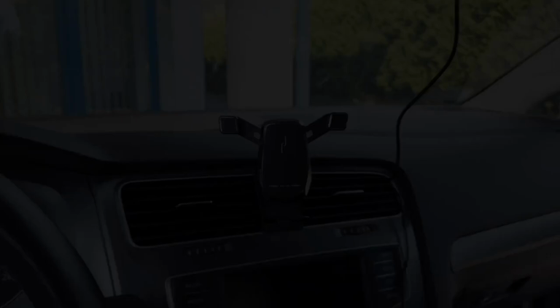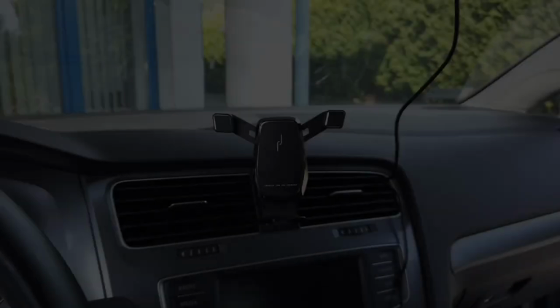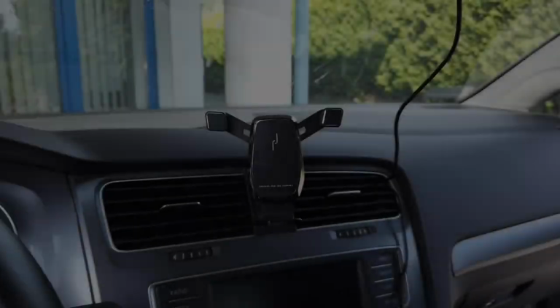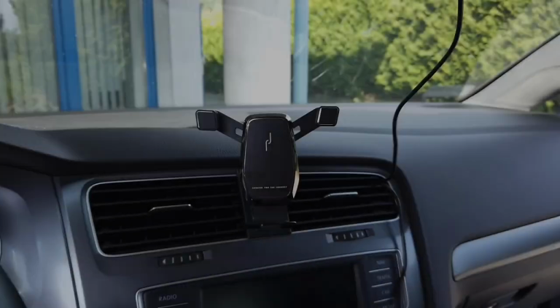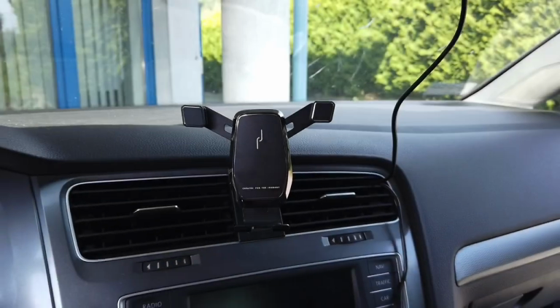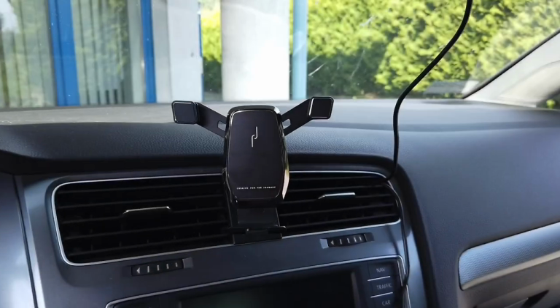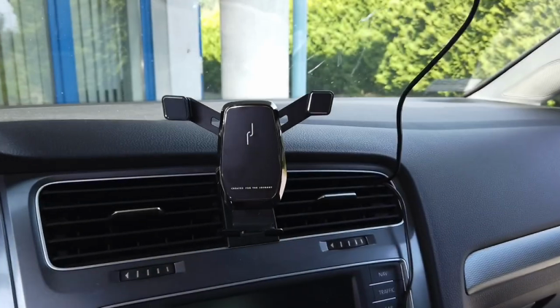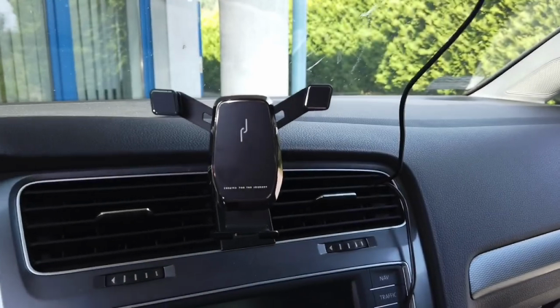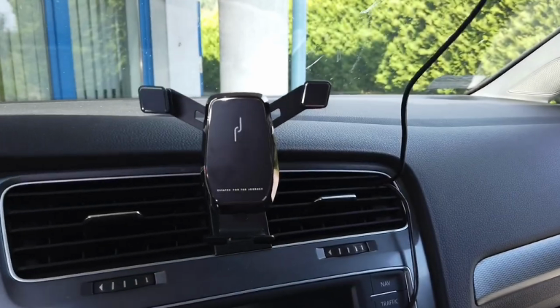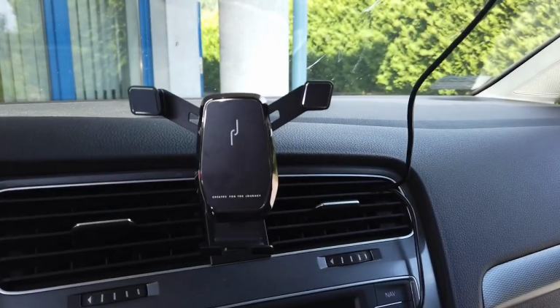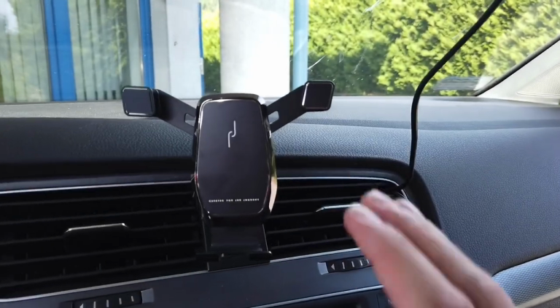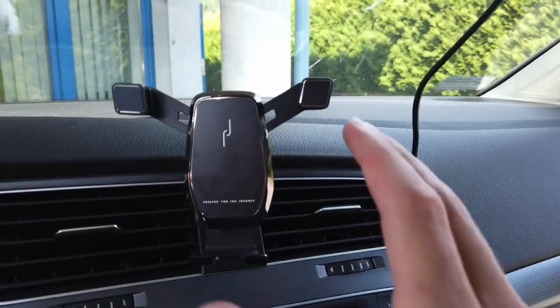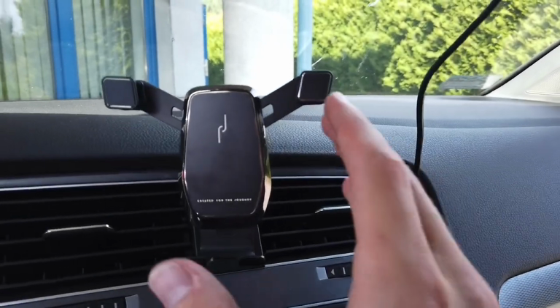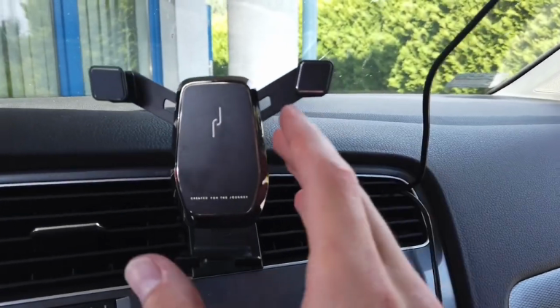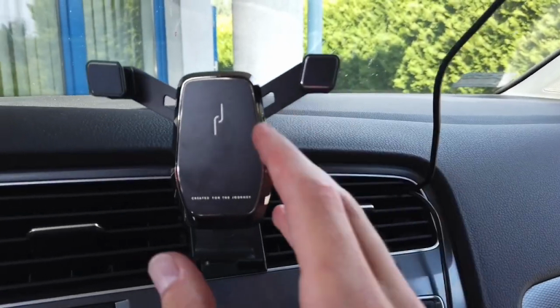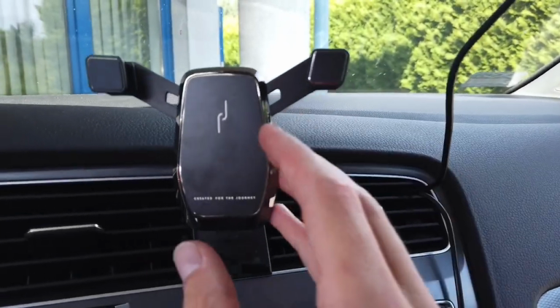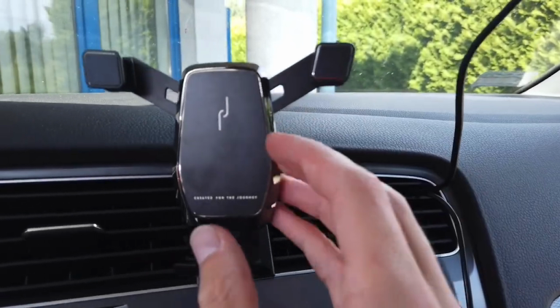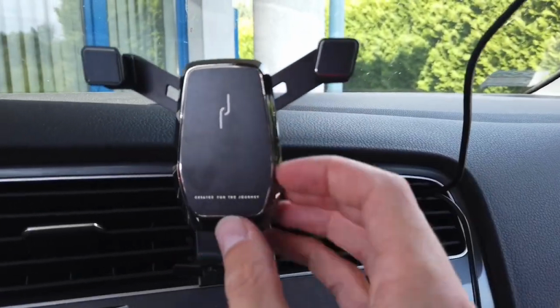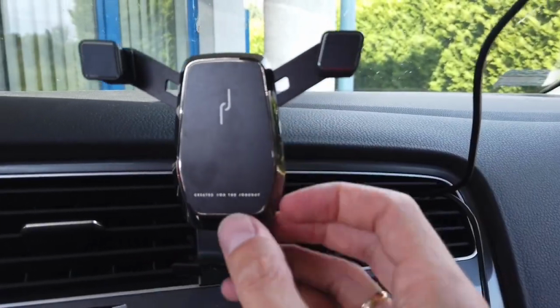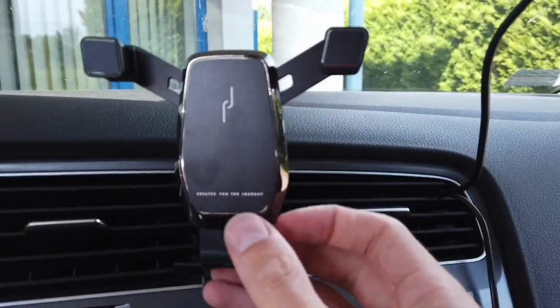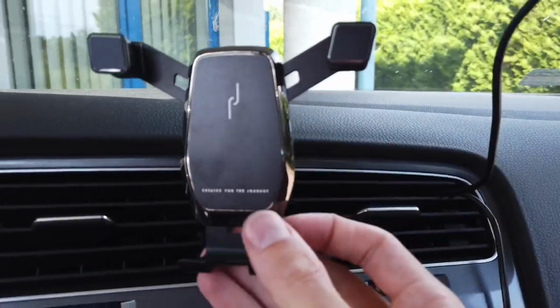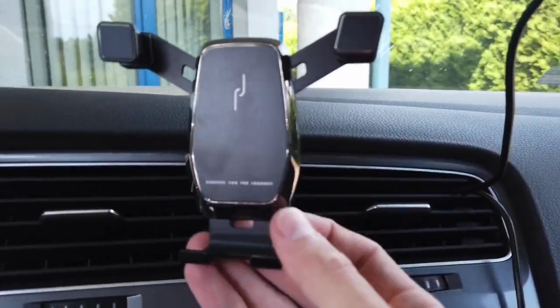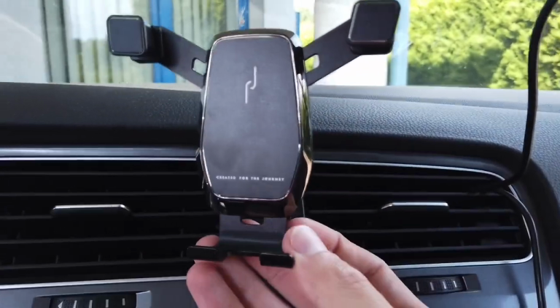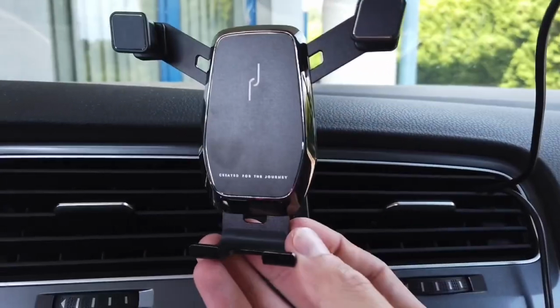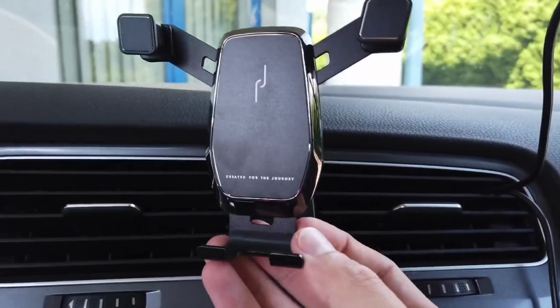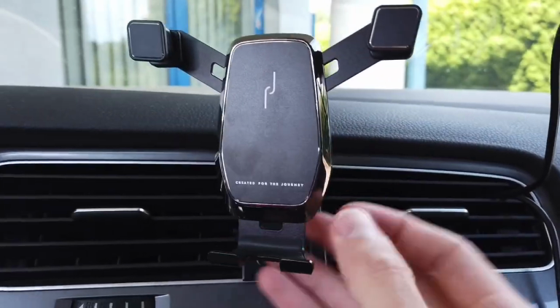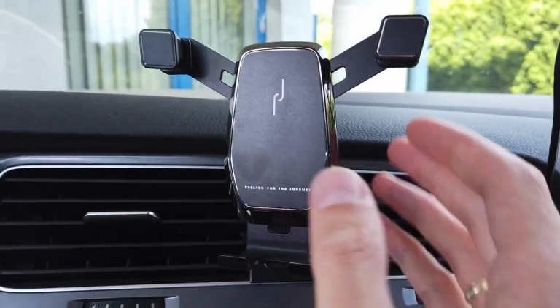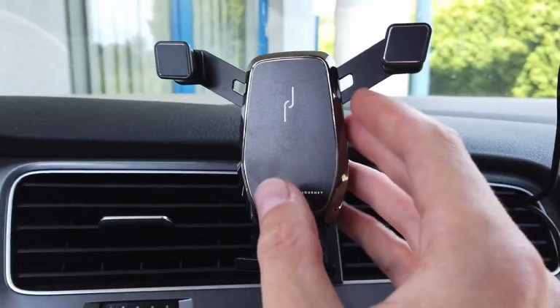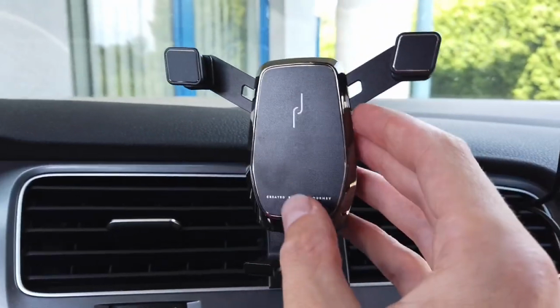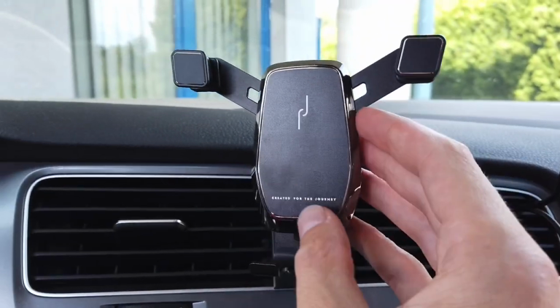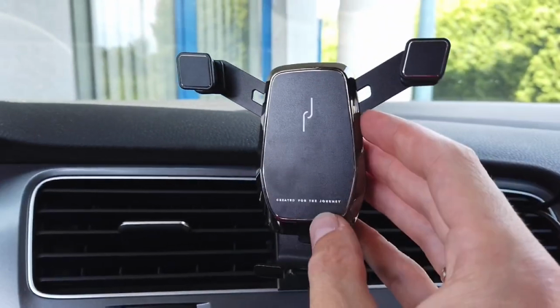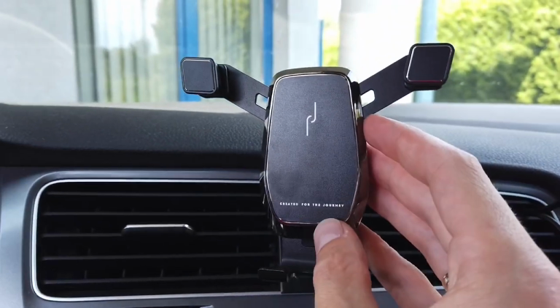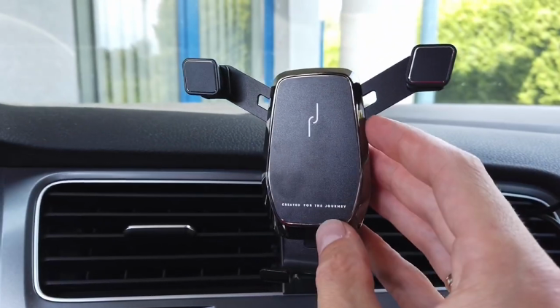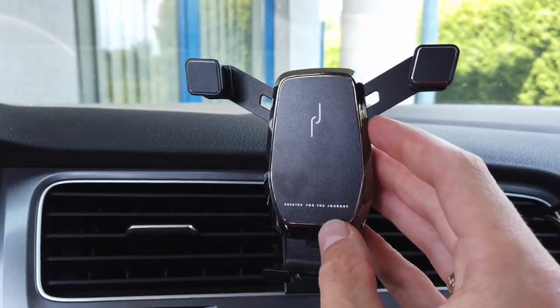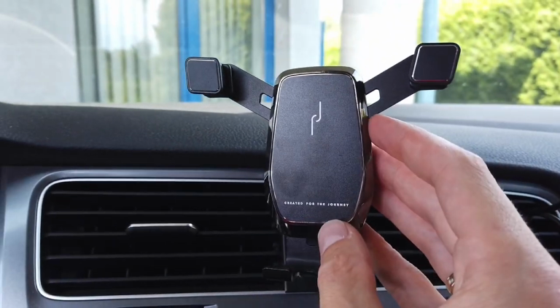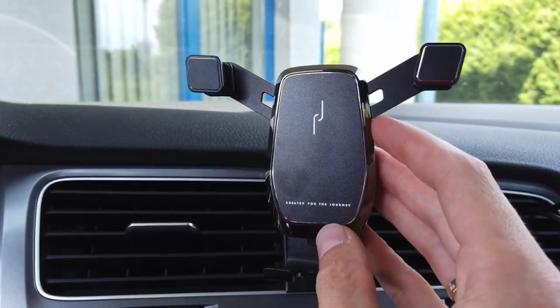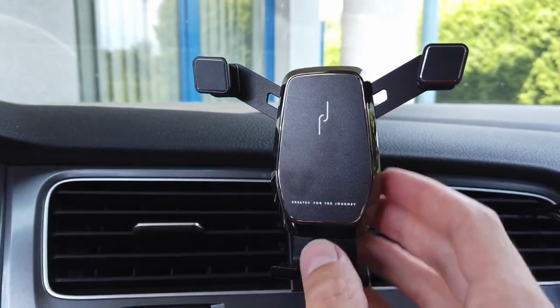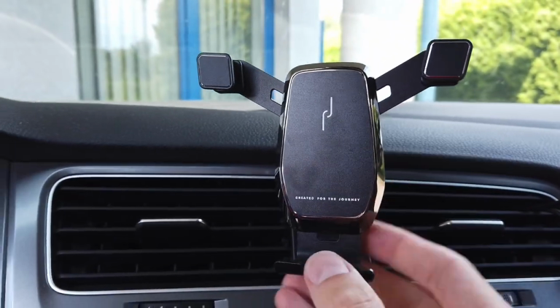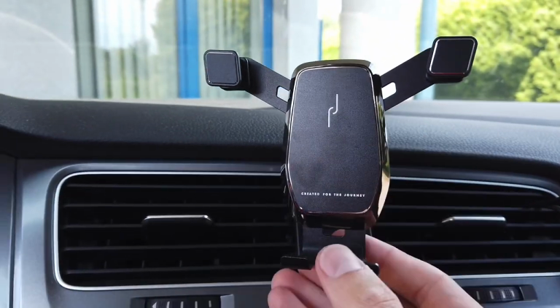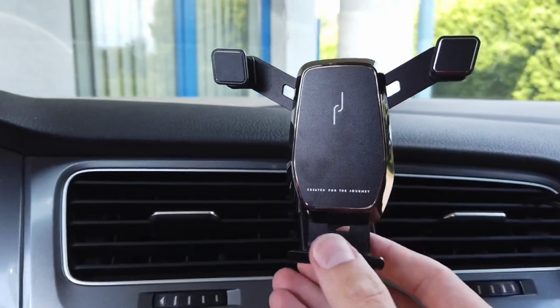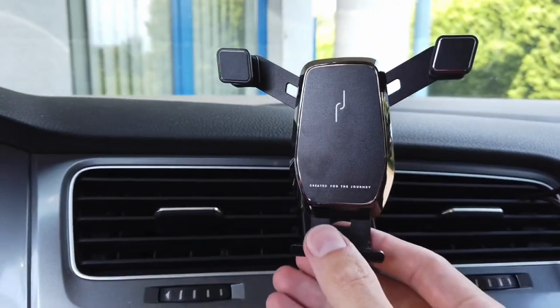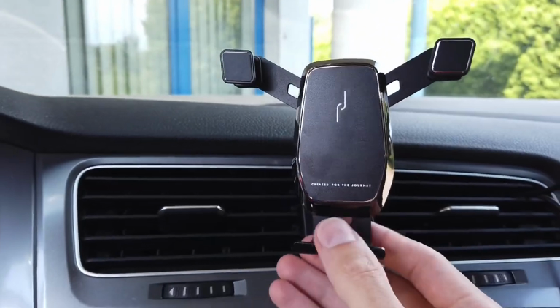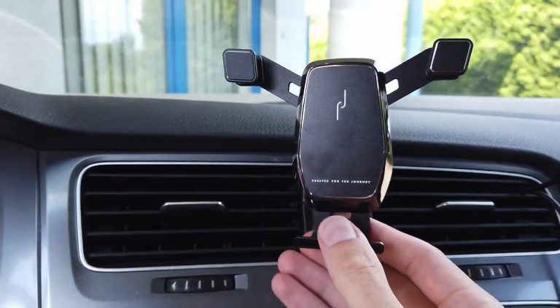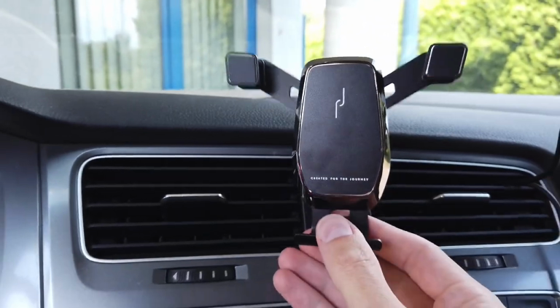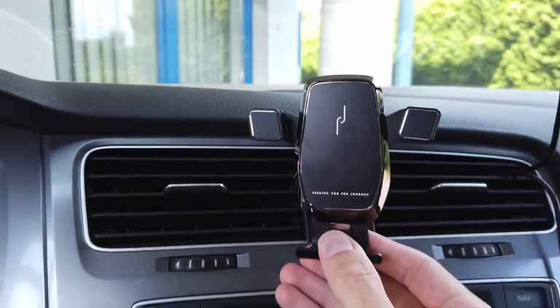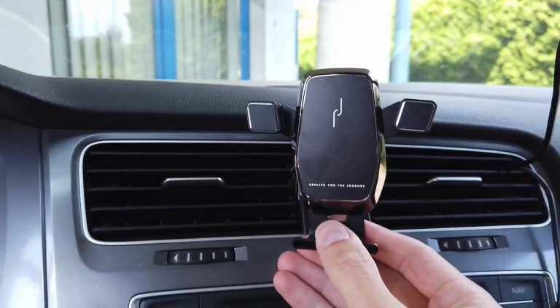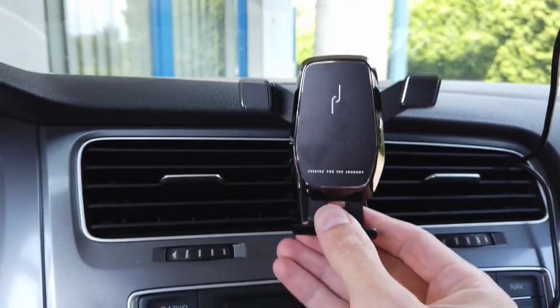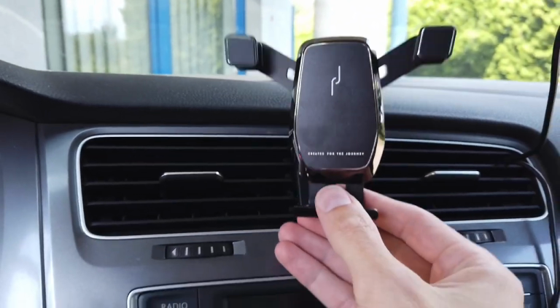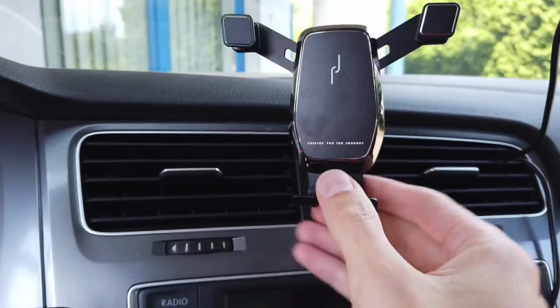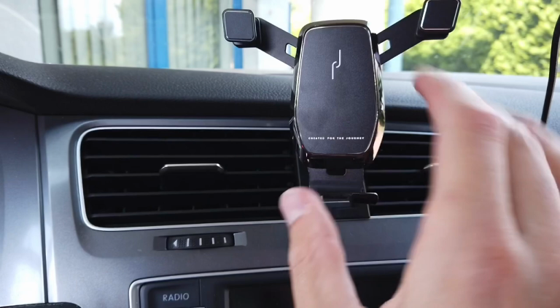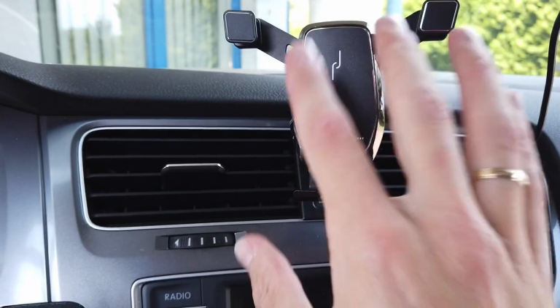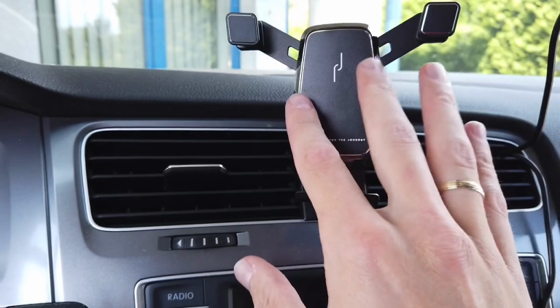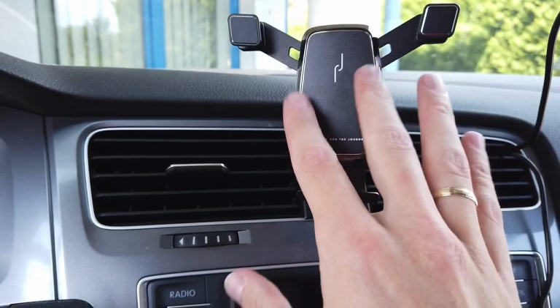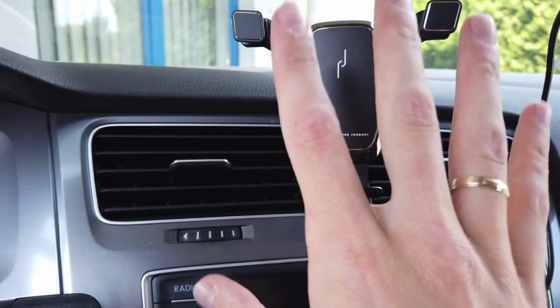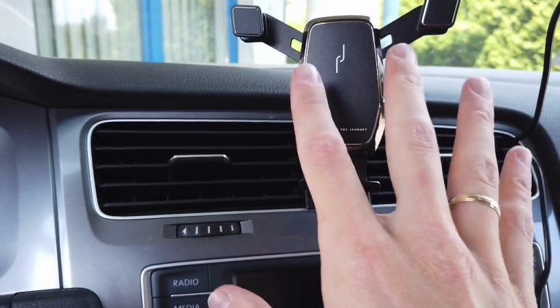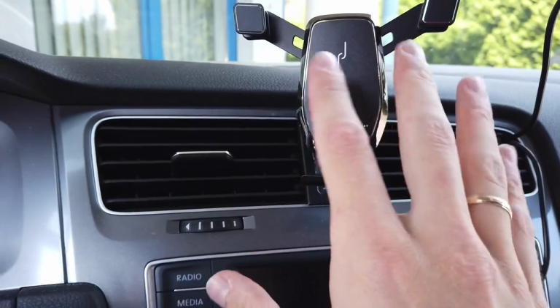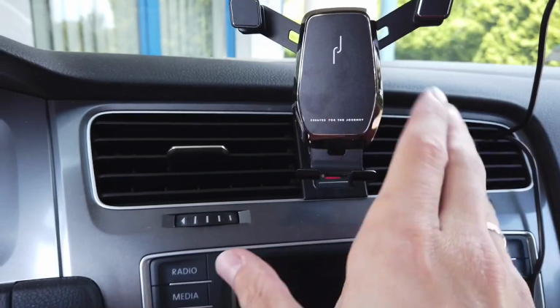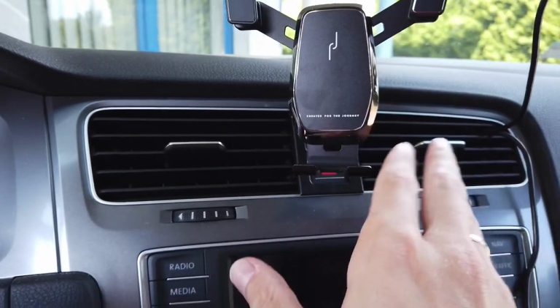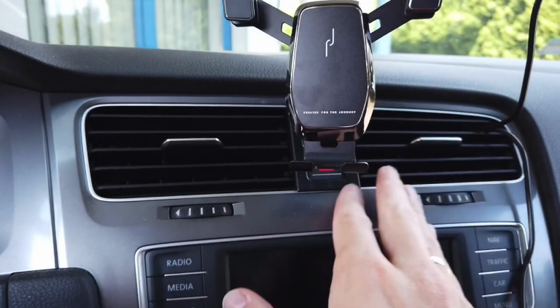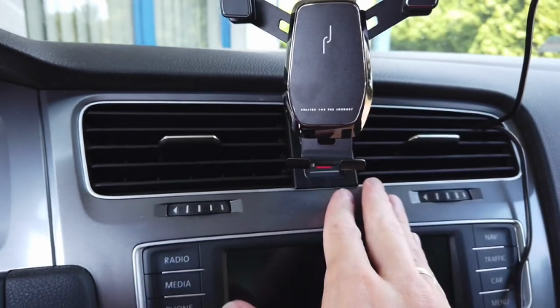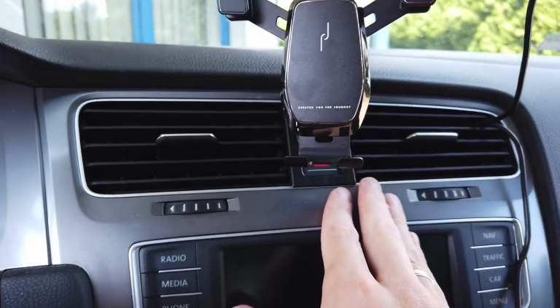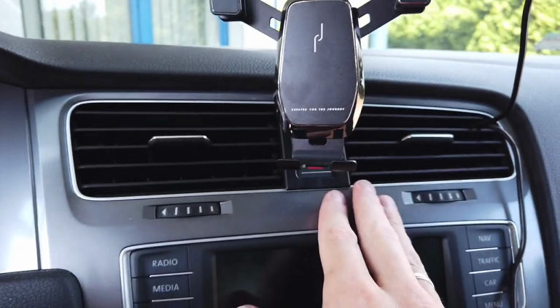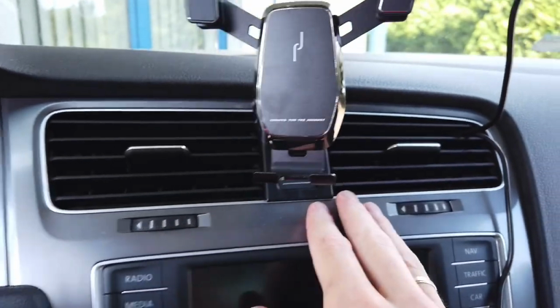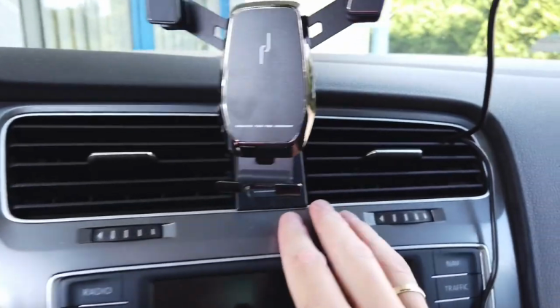Hey guys! Today I want to show you this phone holder for Golf Mark 7. This is dedicated specially for this car.